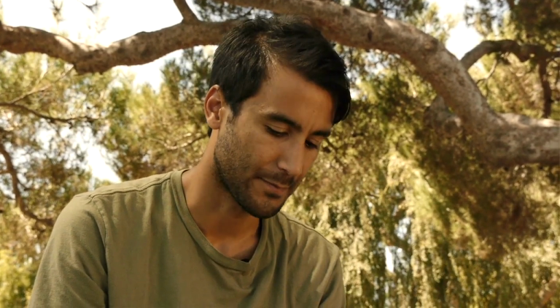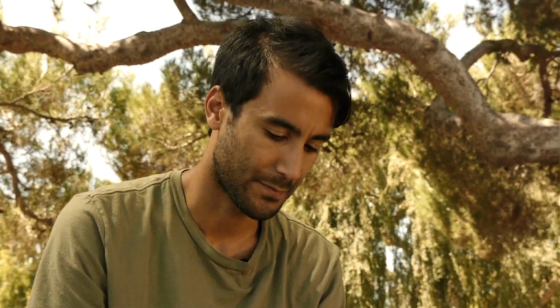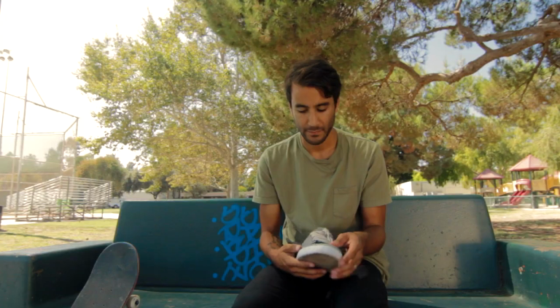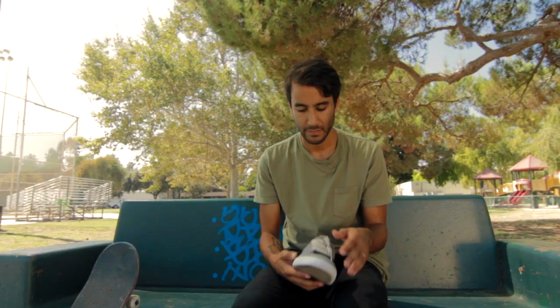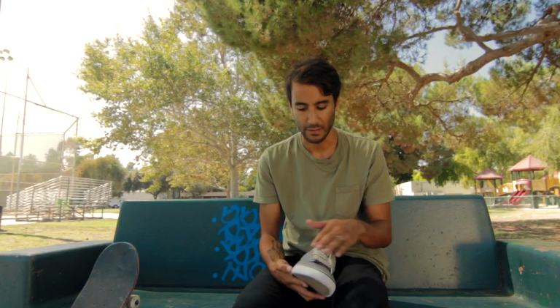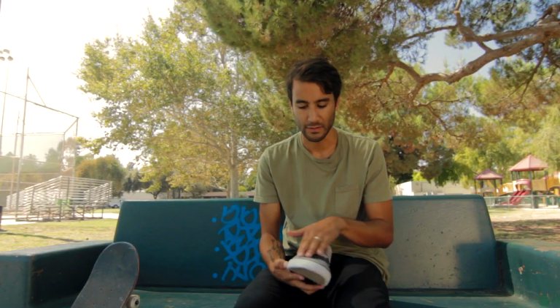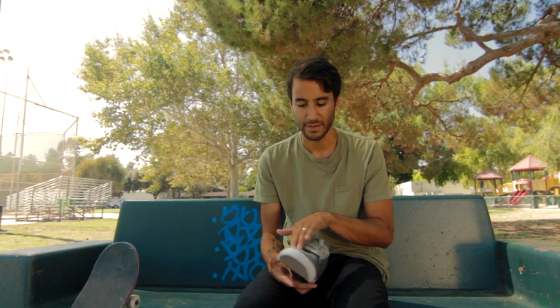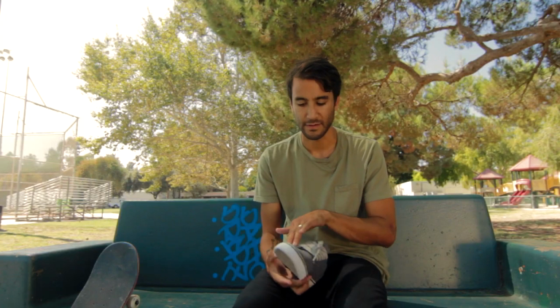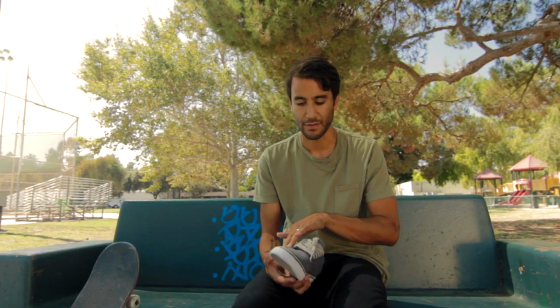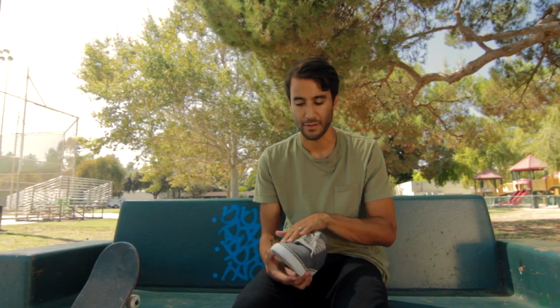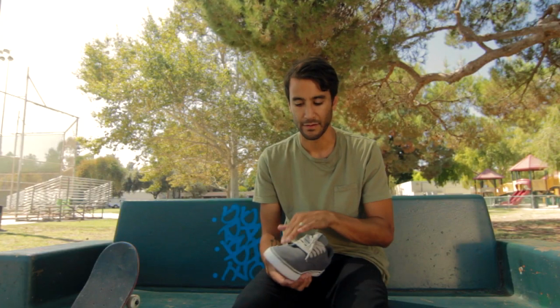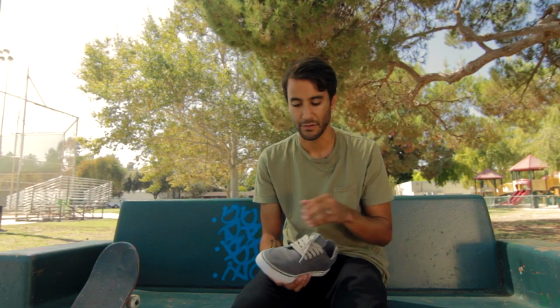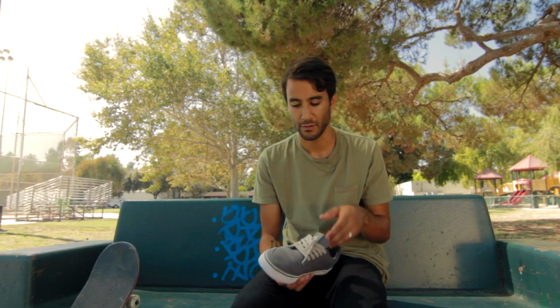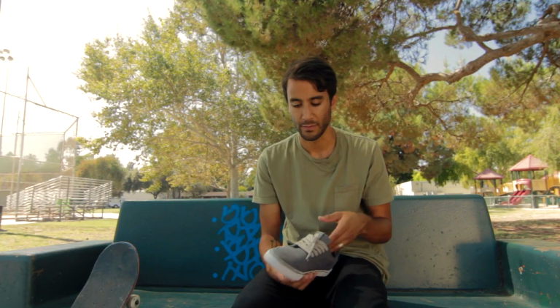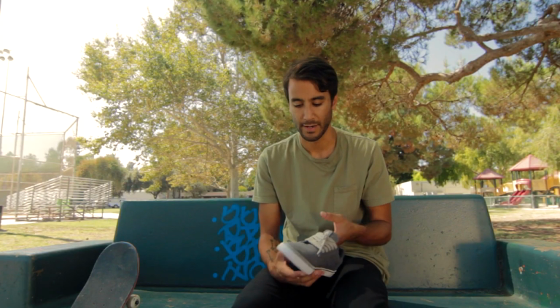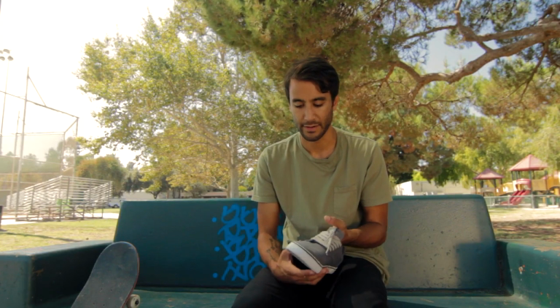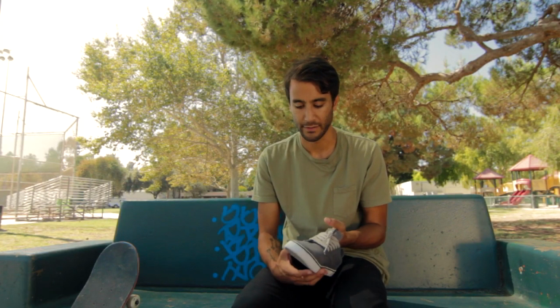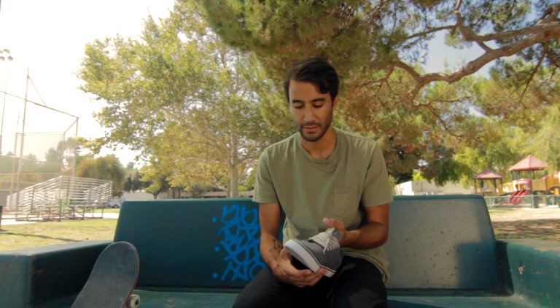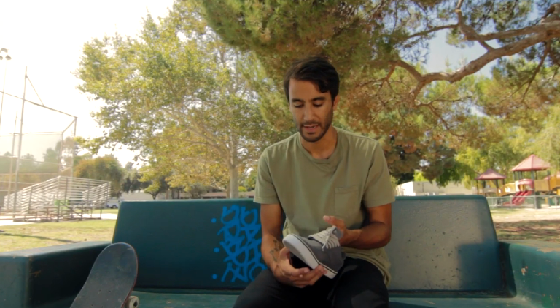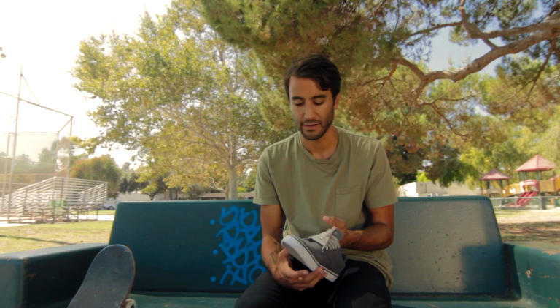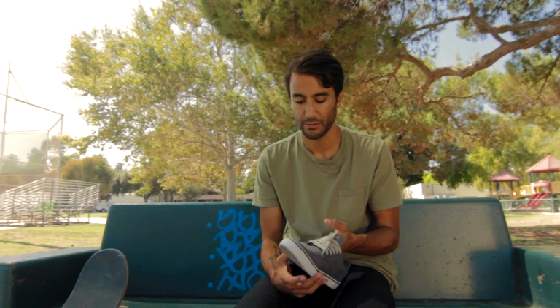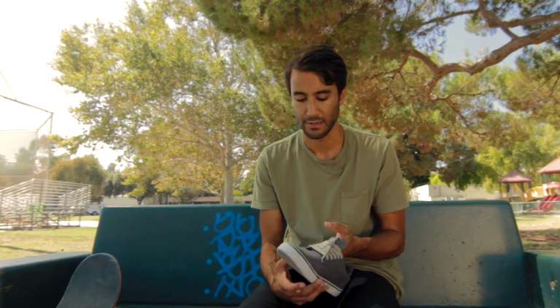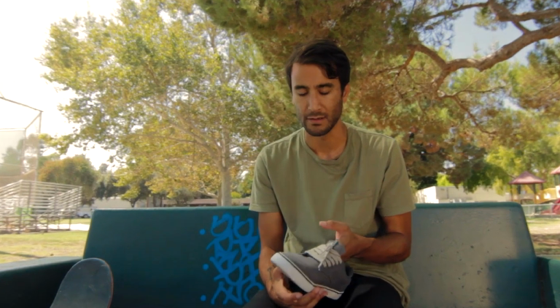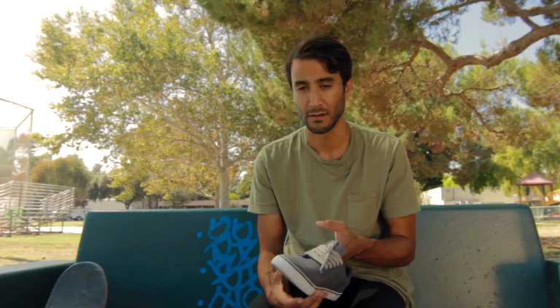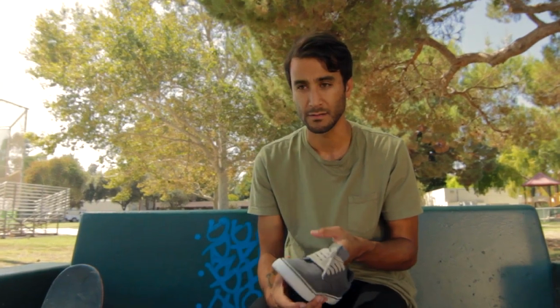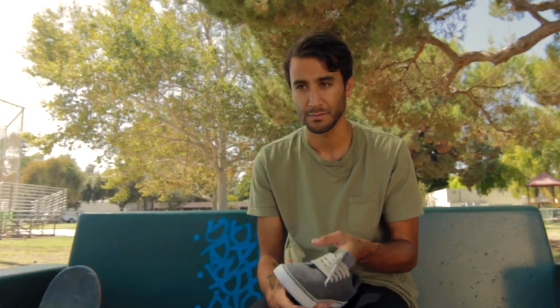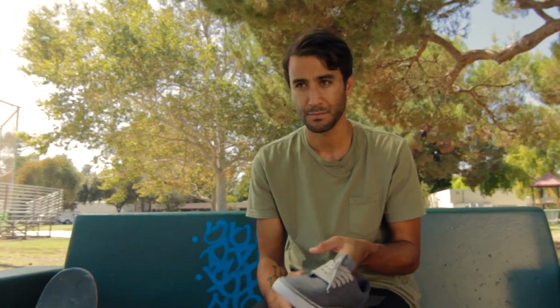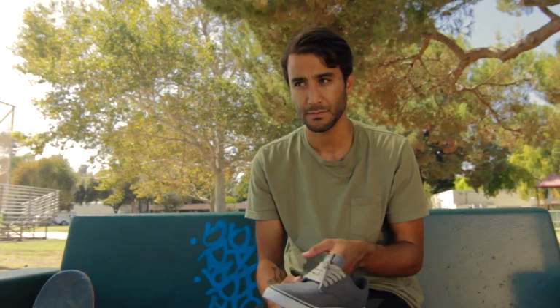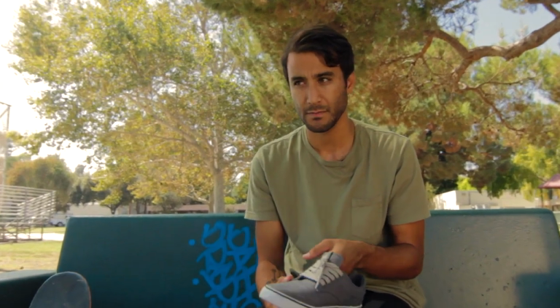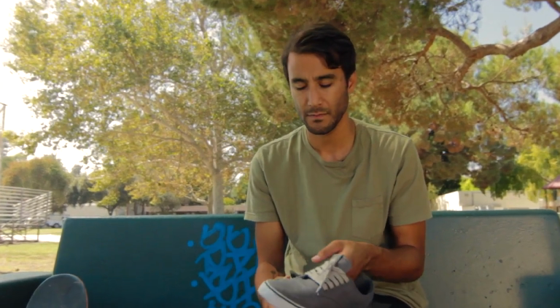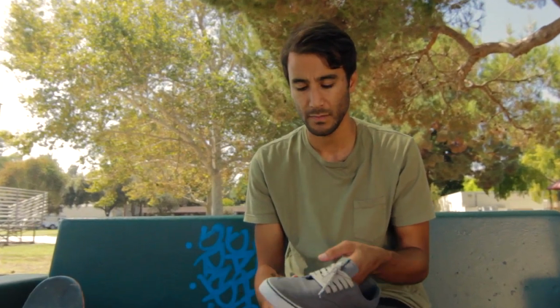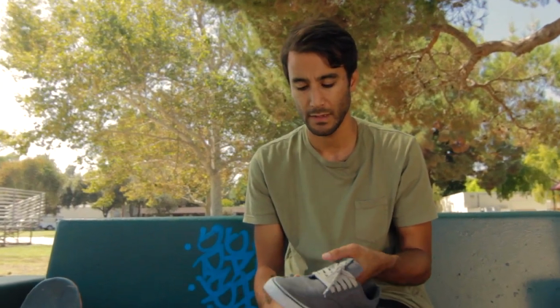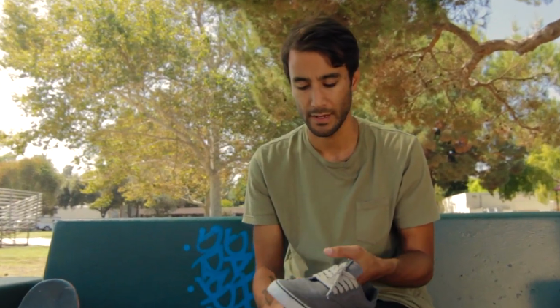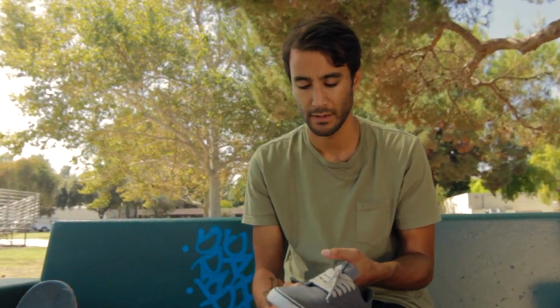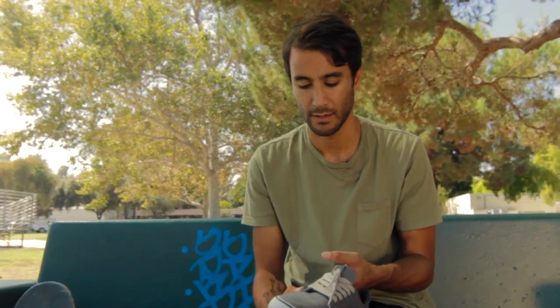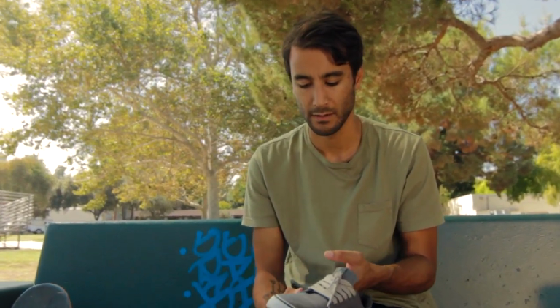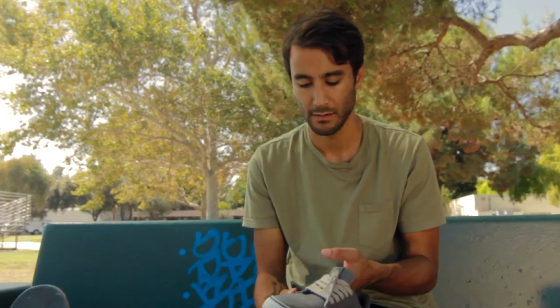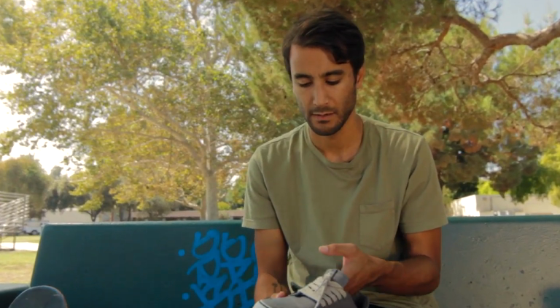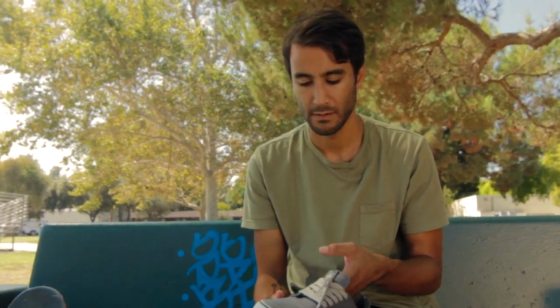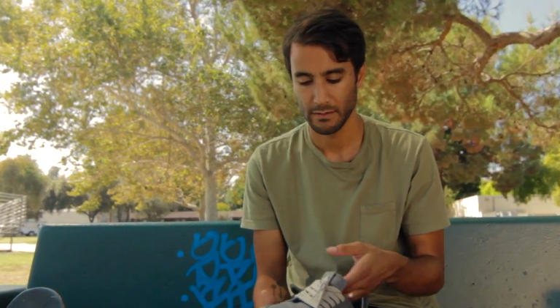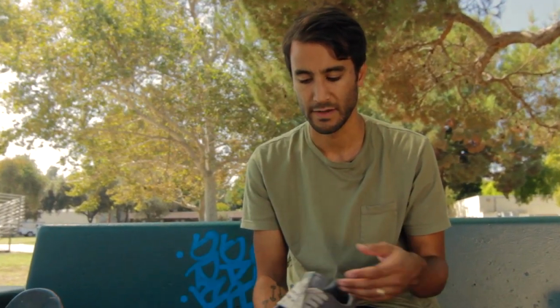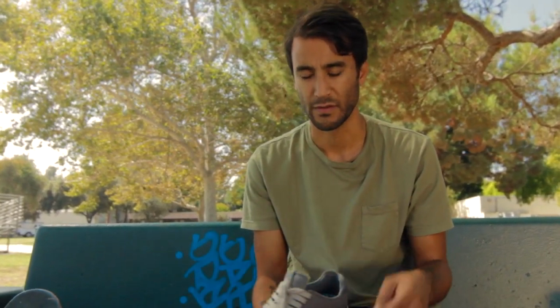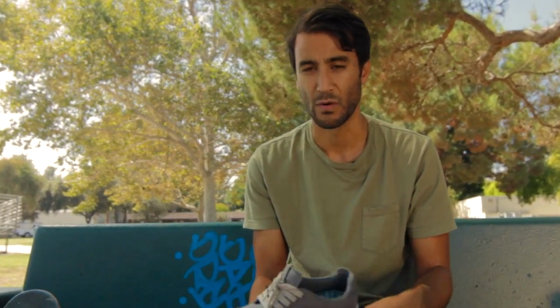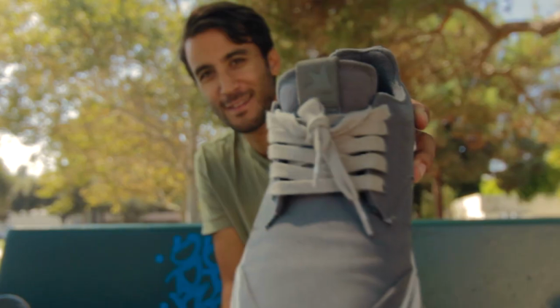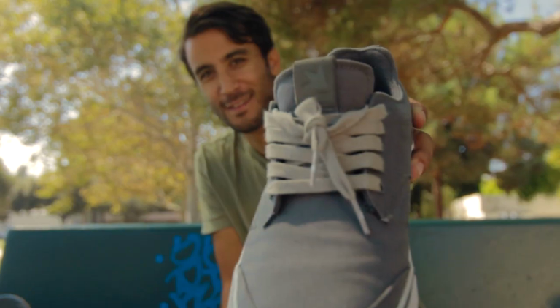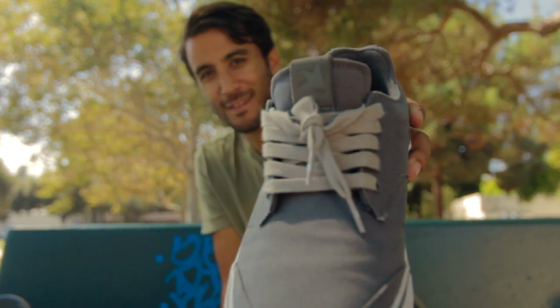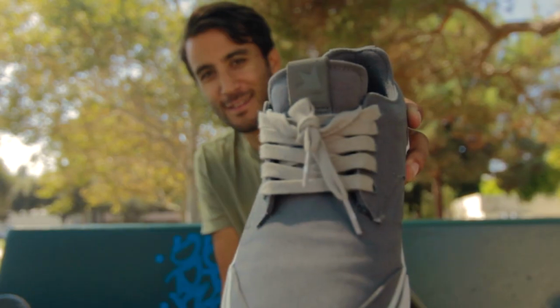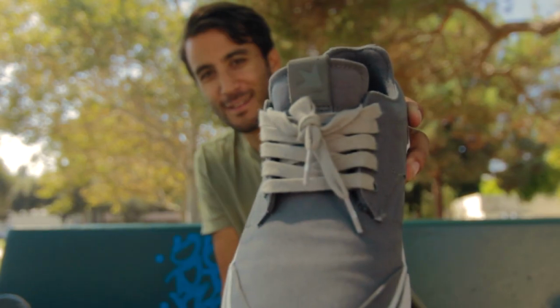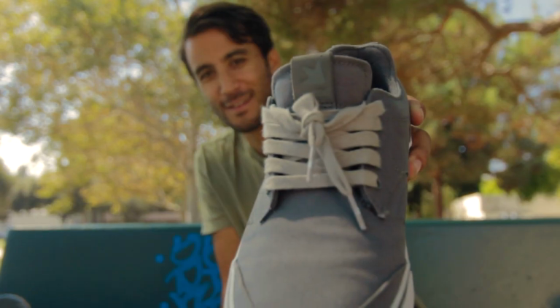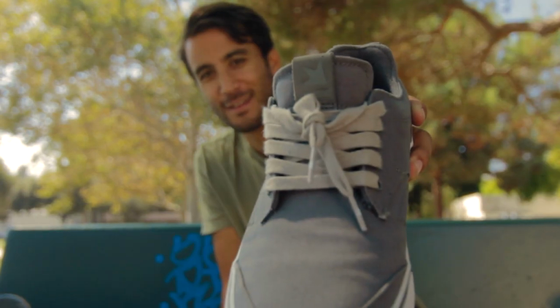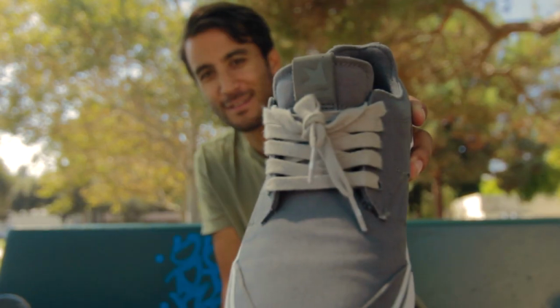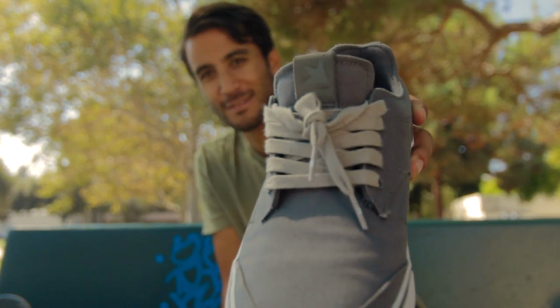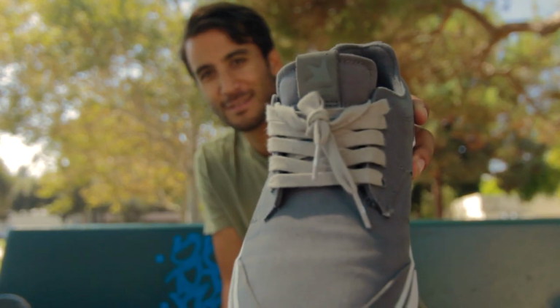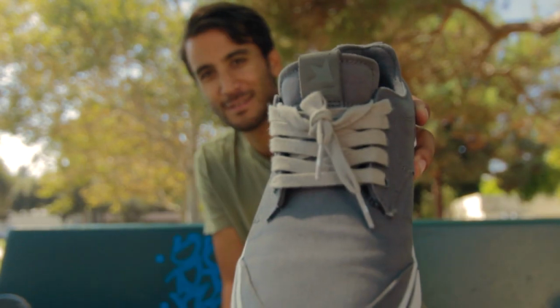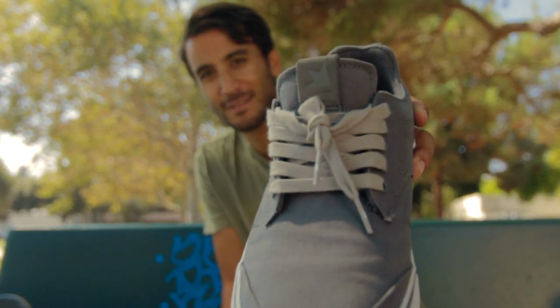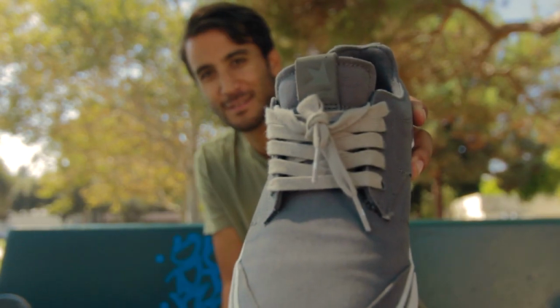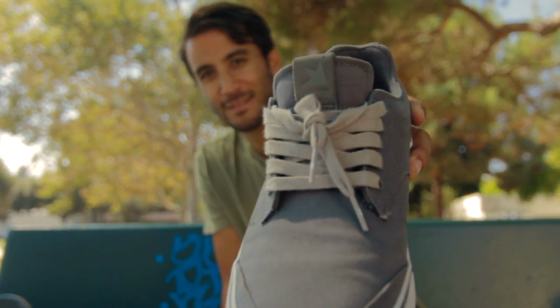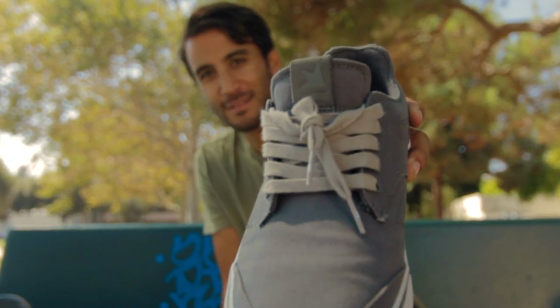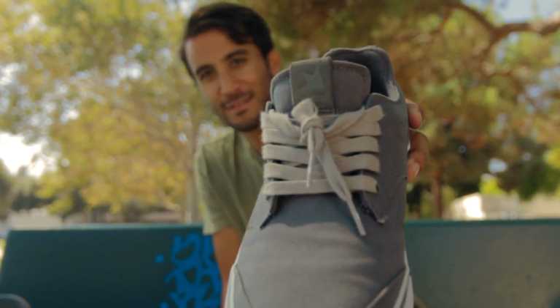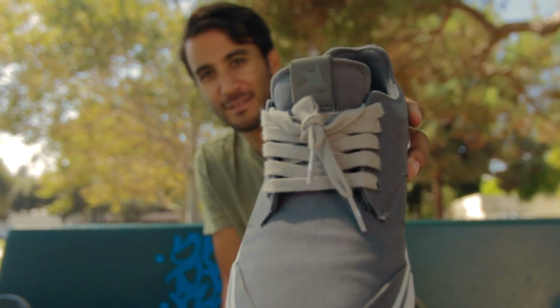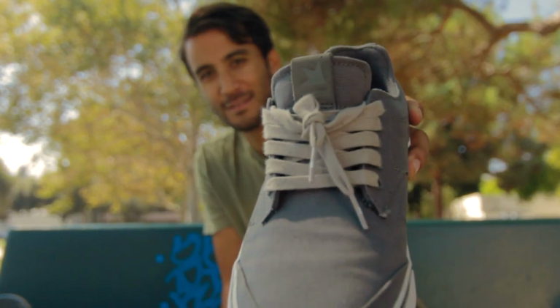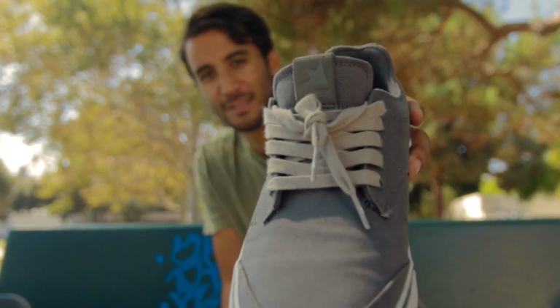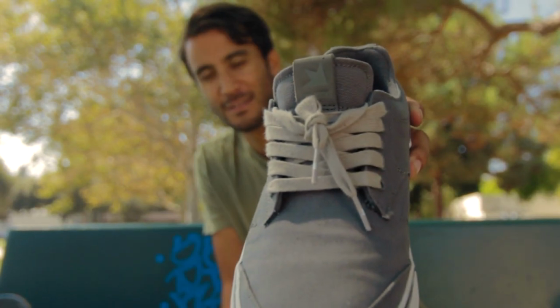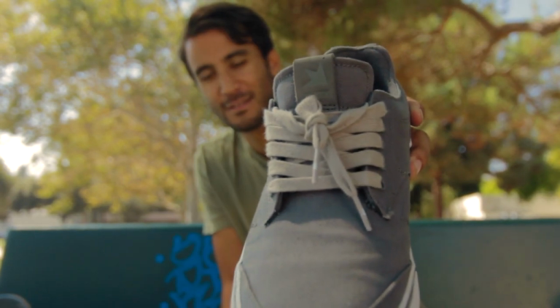So it looks like it's a thin shoe, but it actually lasts pretty long. It takes a while to get through a couple layers before it hits your socks.